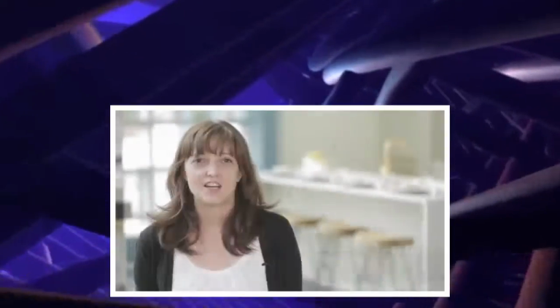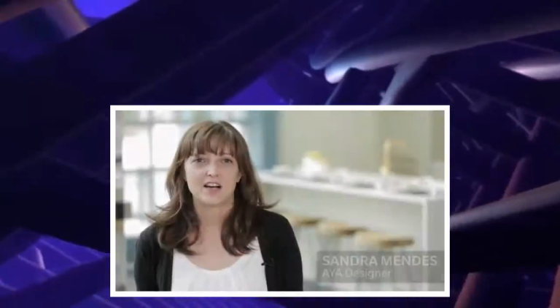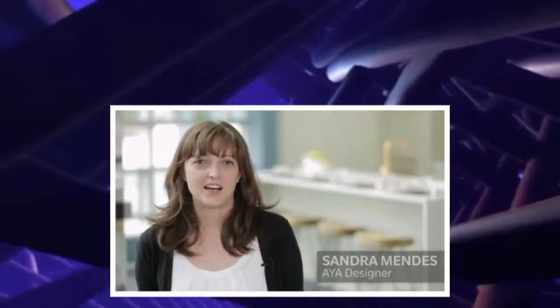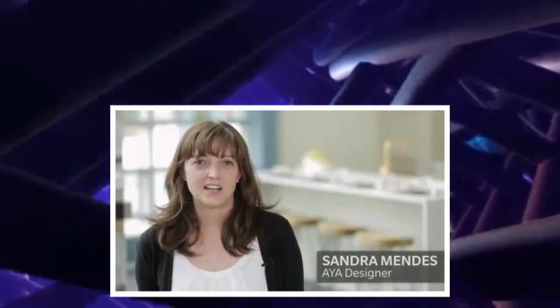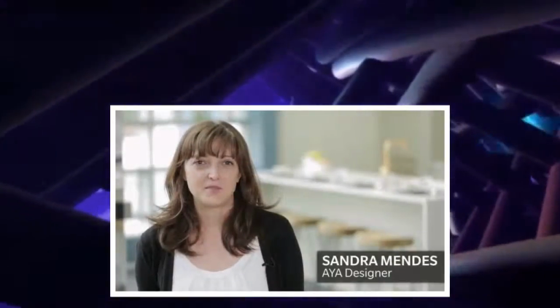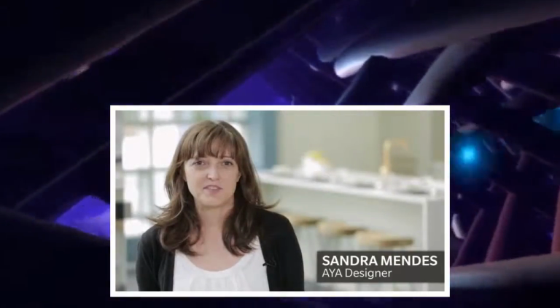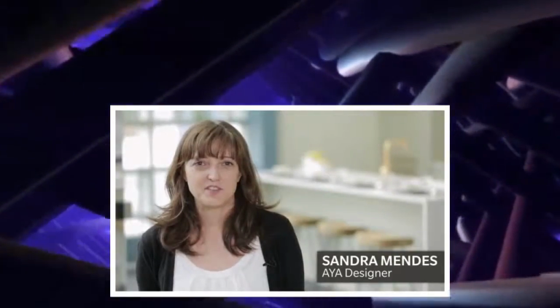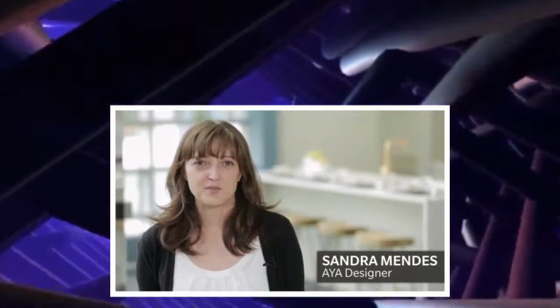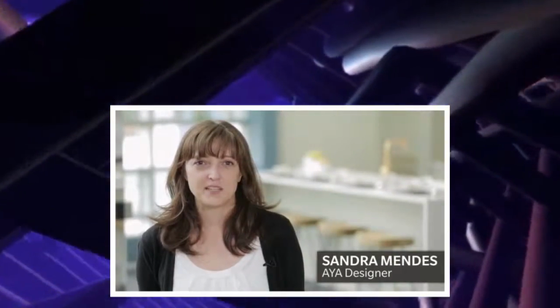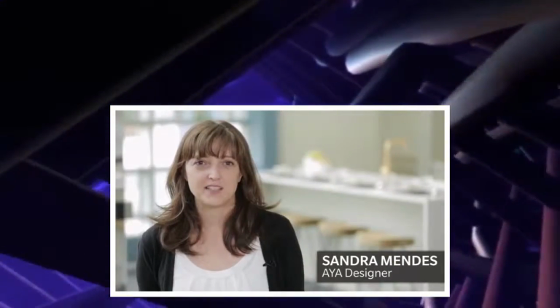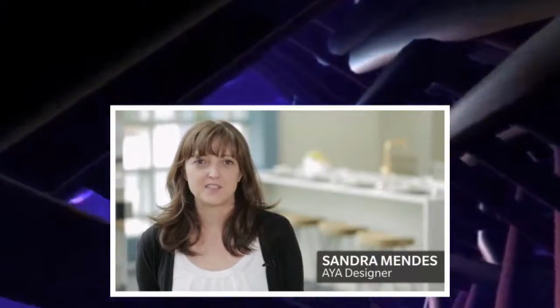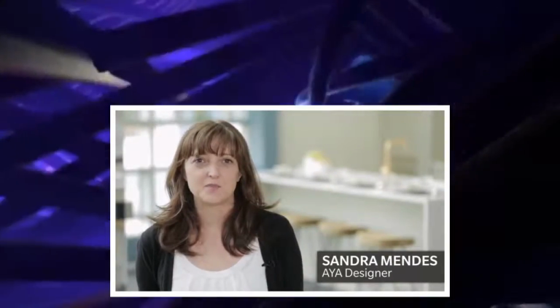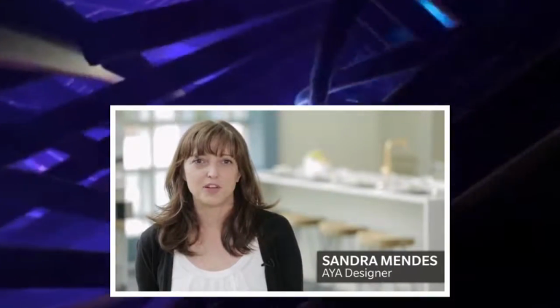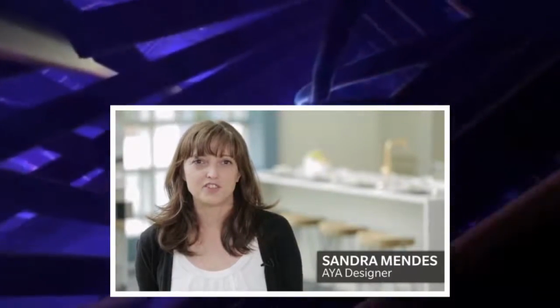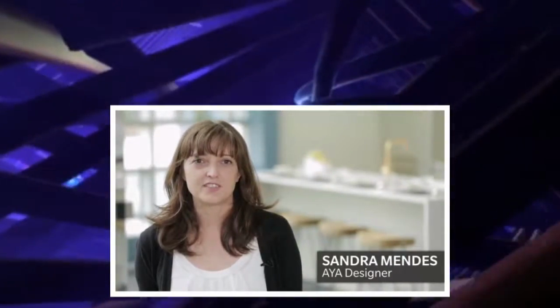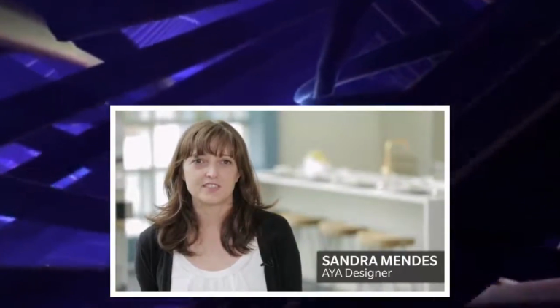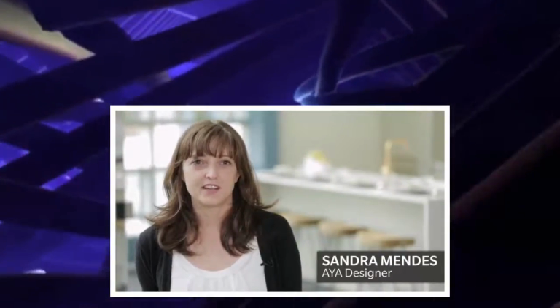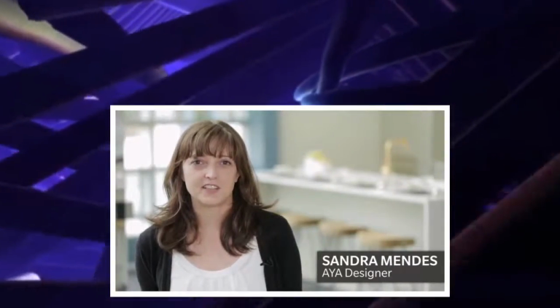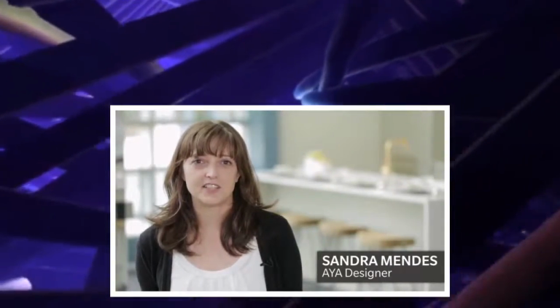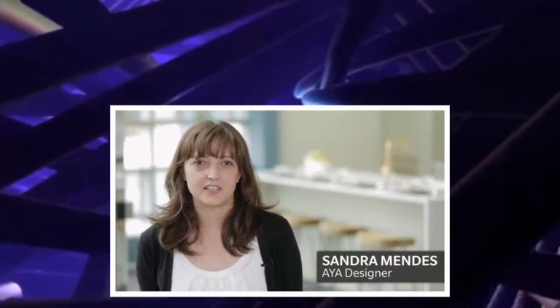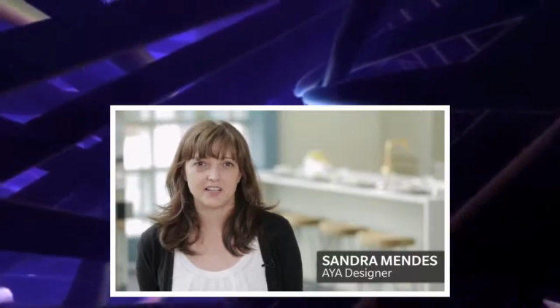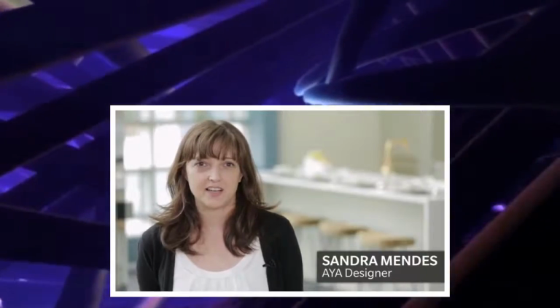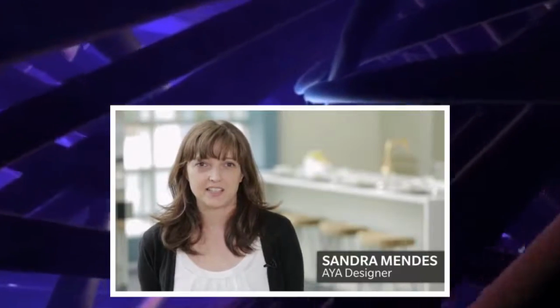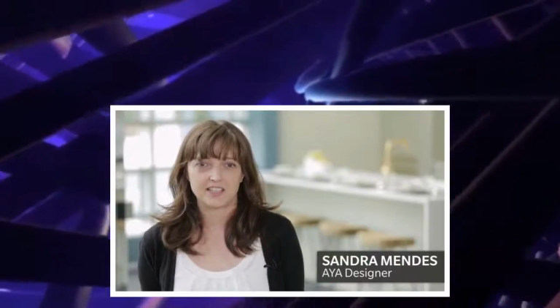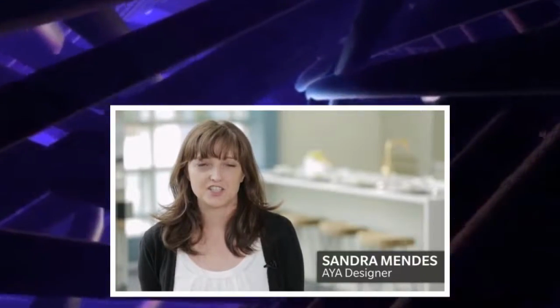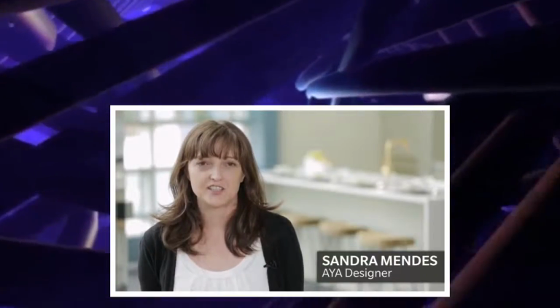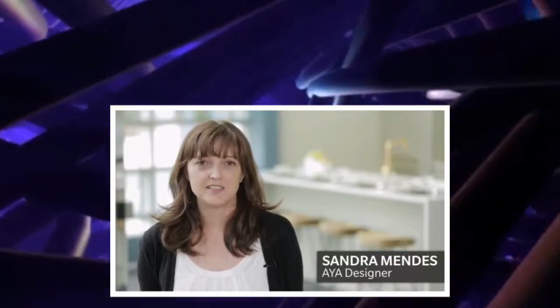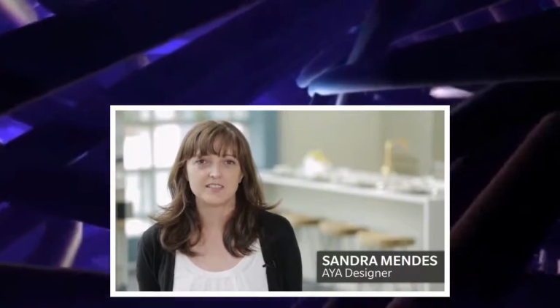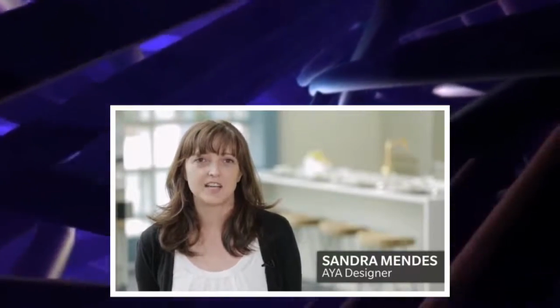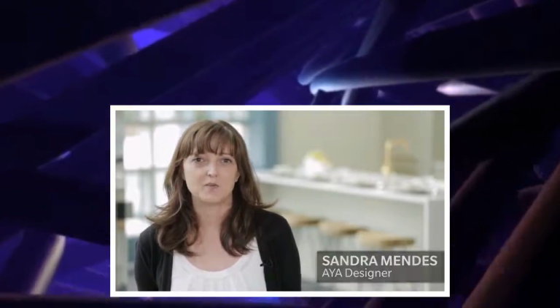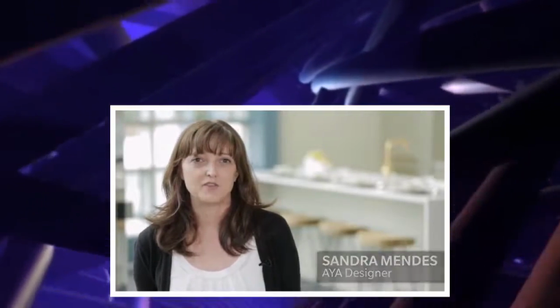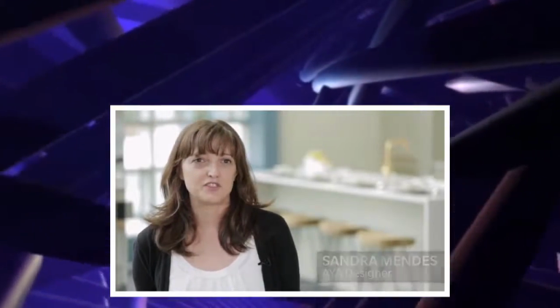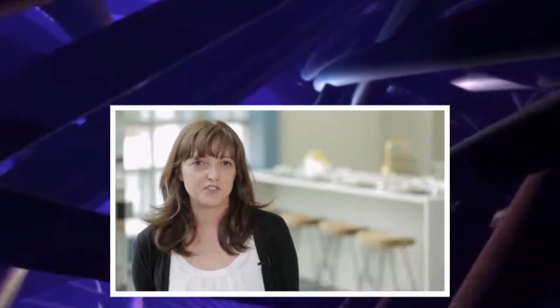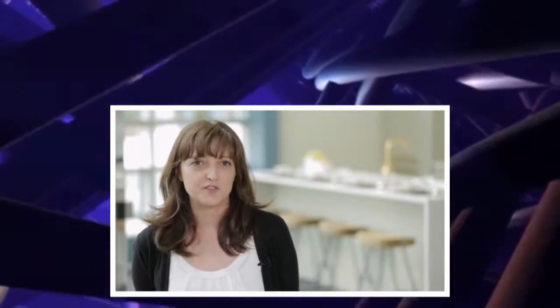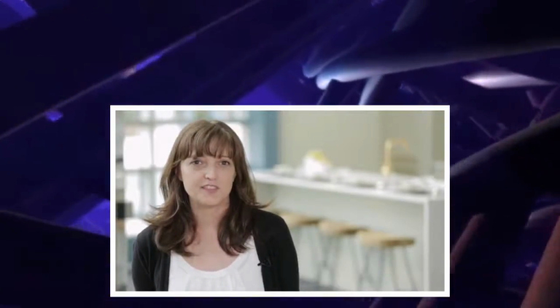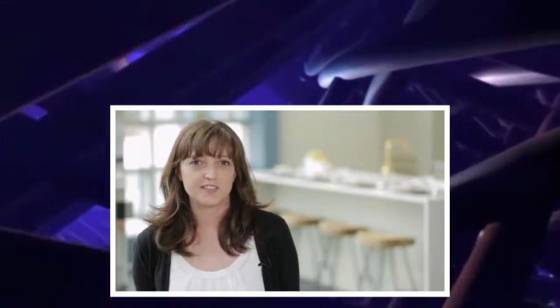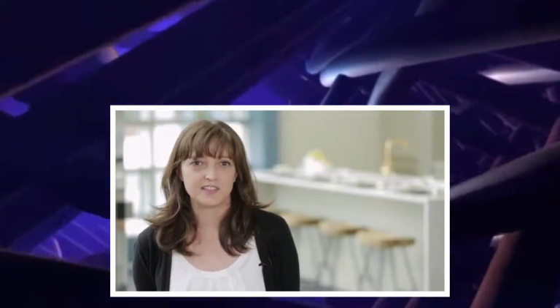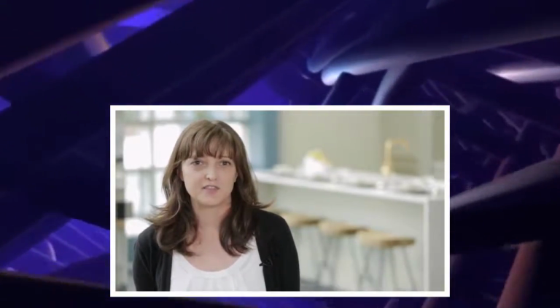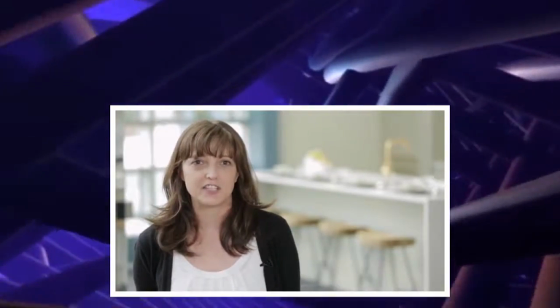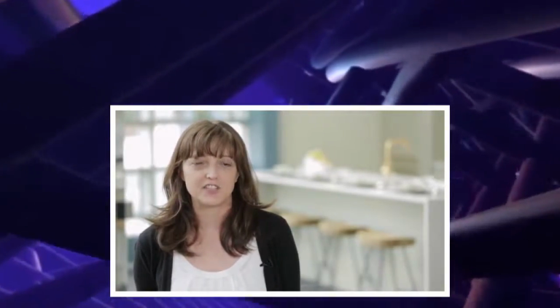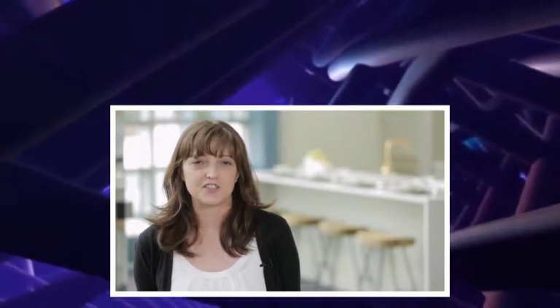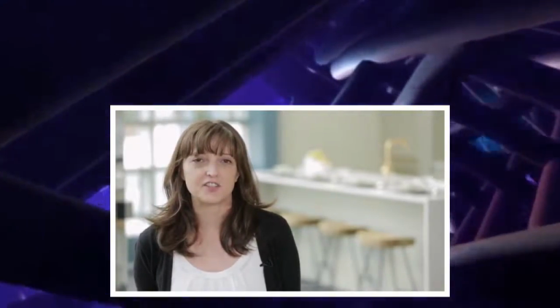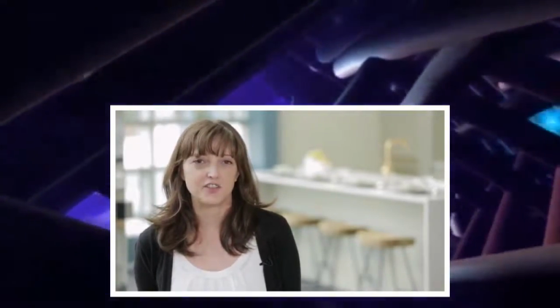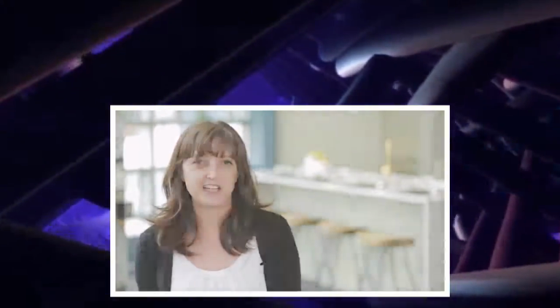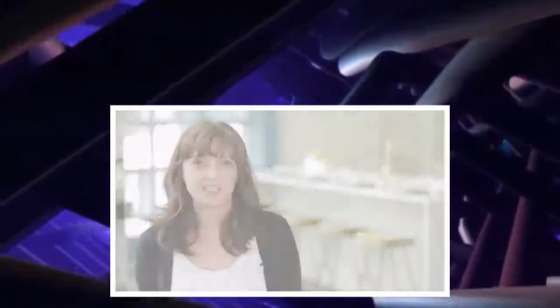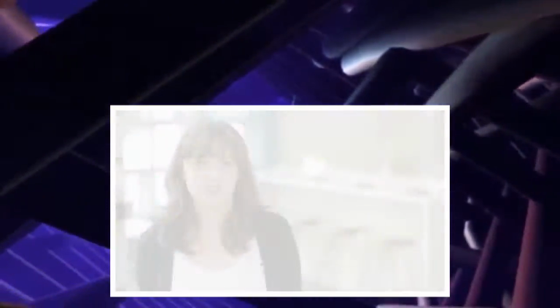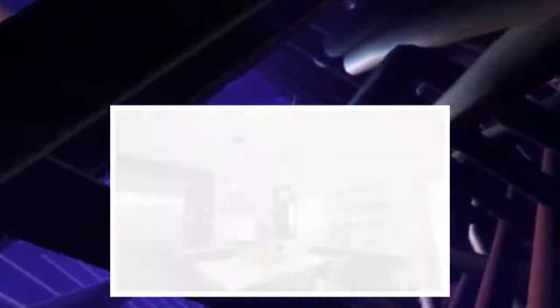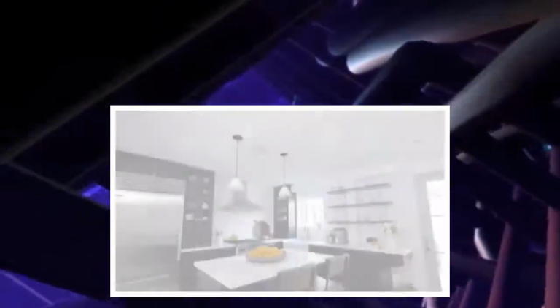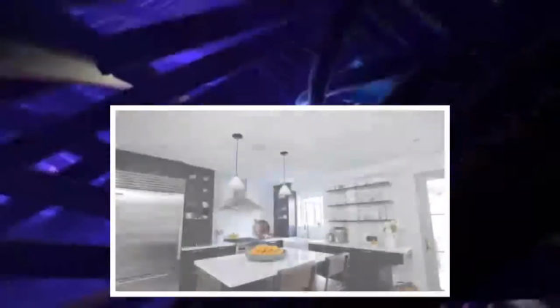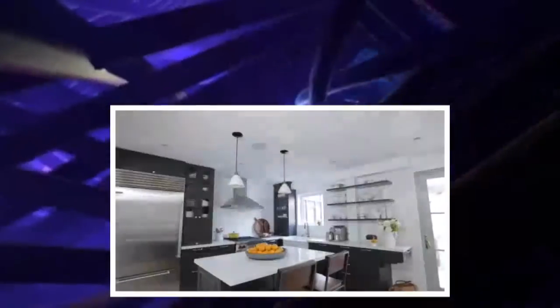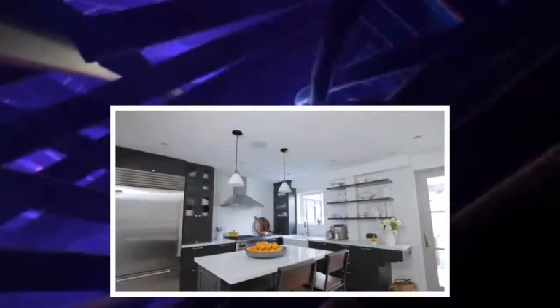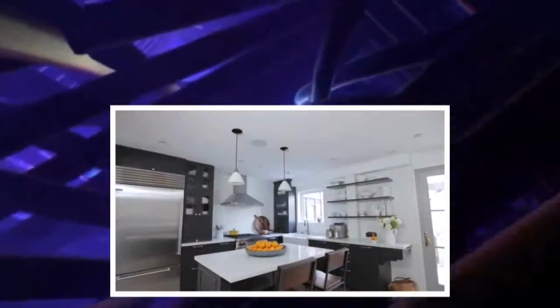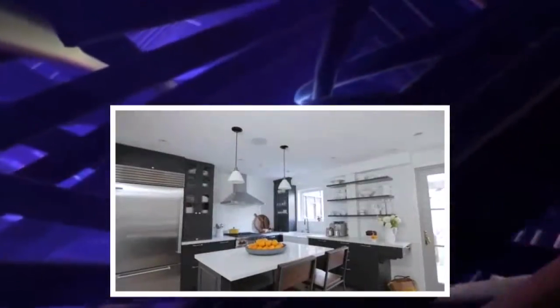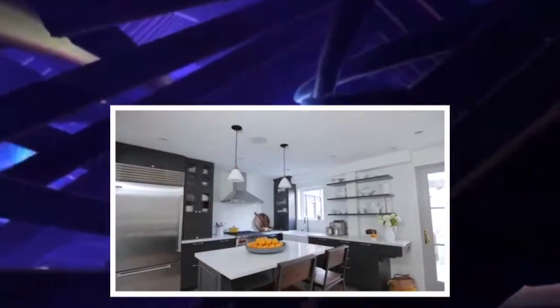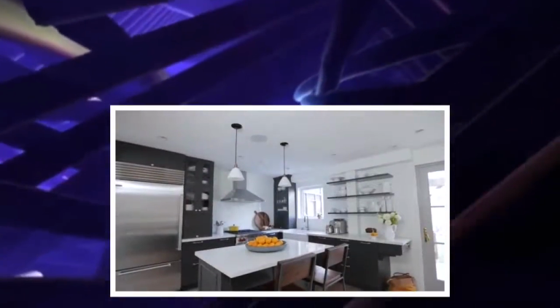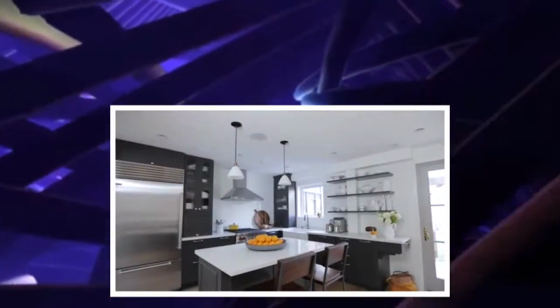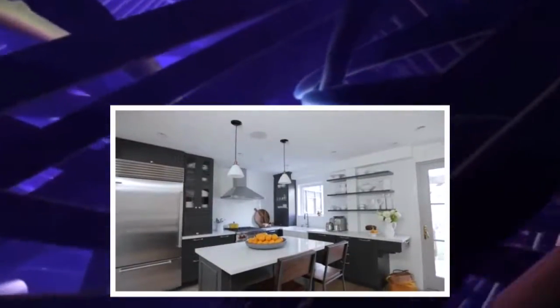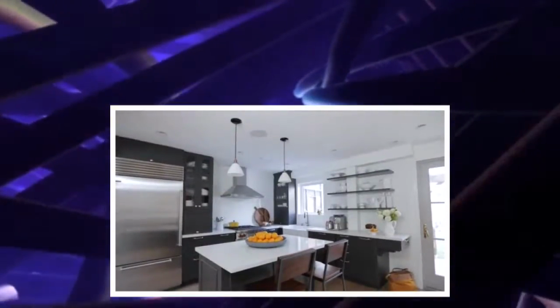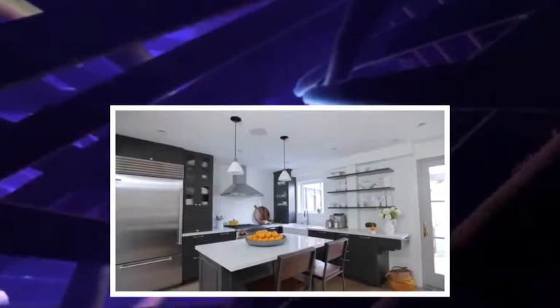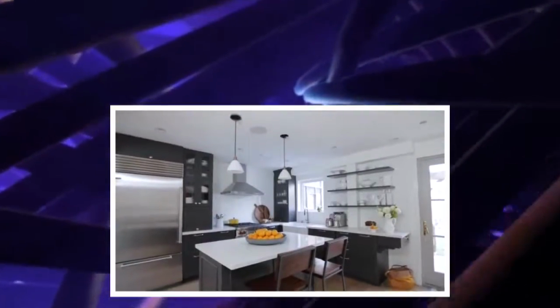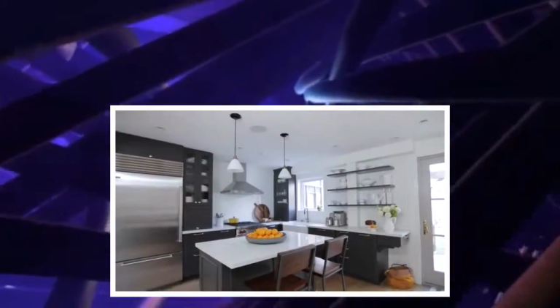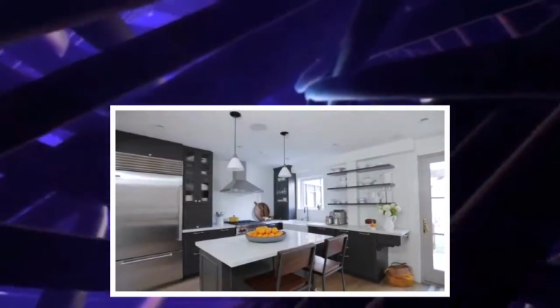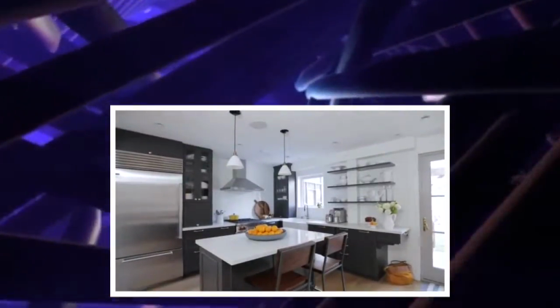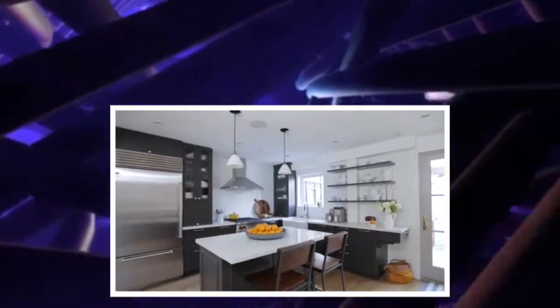Hi, I'm Sandra Mendez, project designer here at AYA Kitchens, and we've just recently finished a great kitchen renovation for a young family here in Toronto.